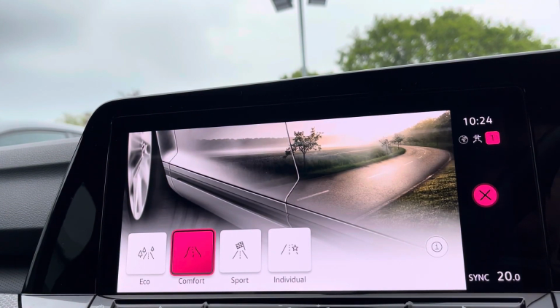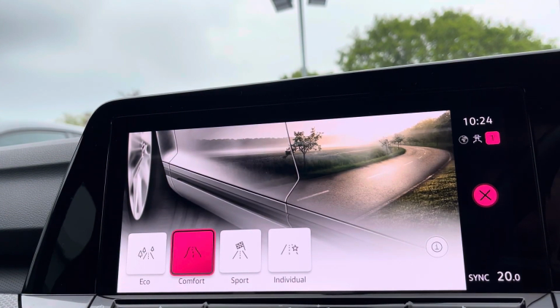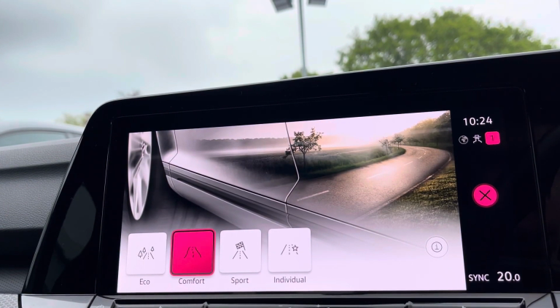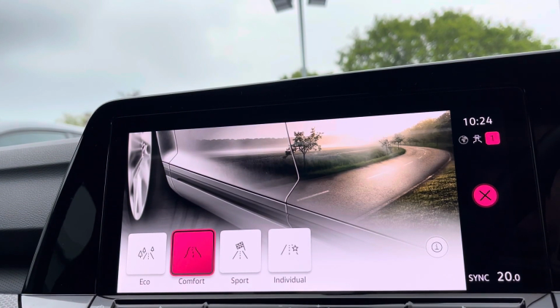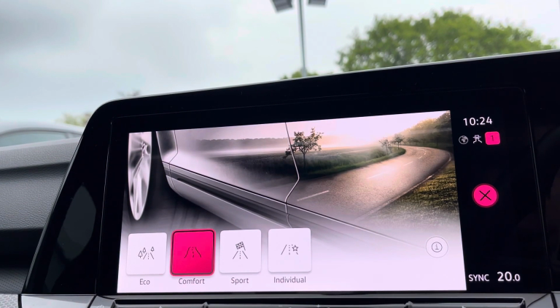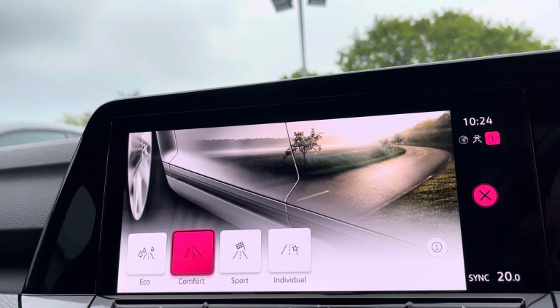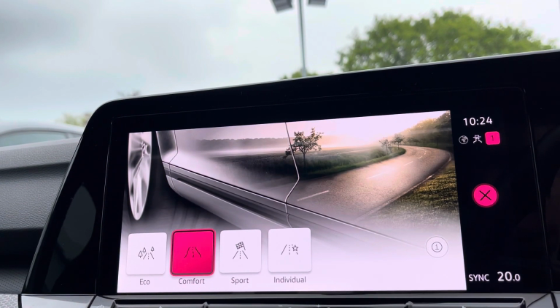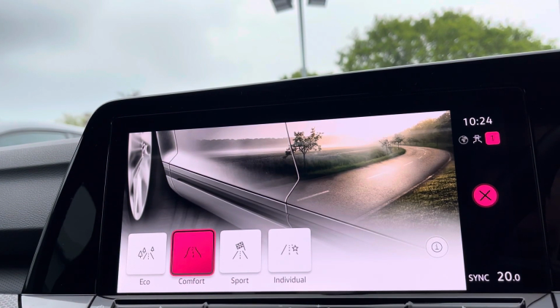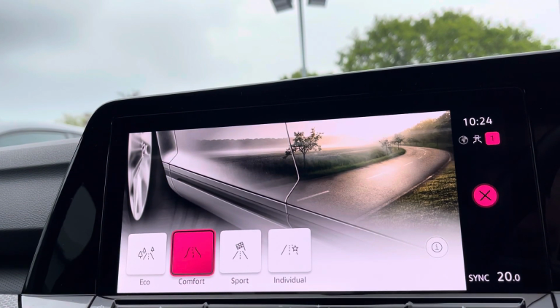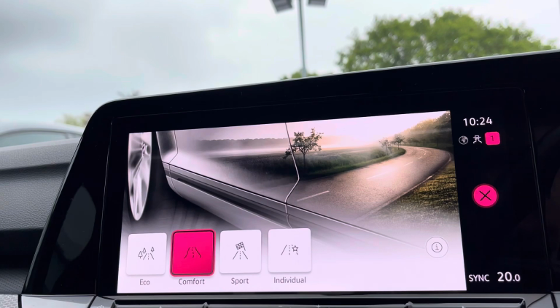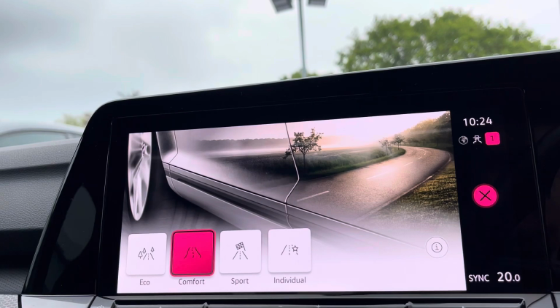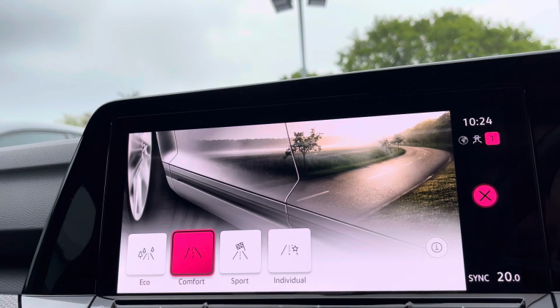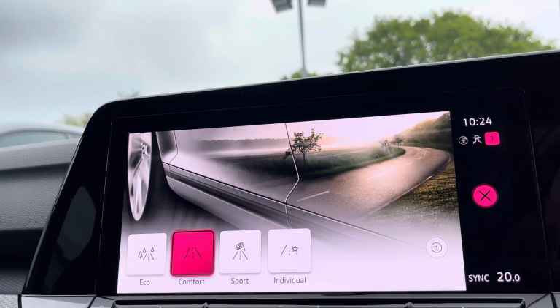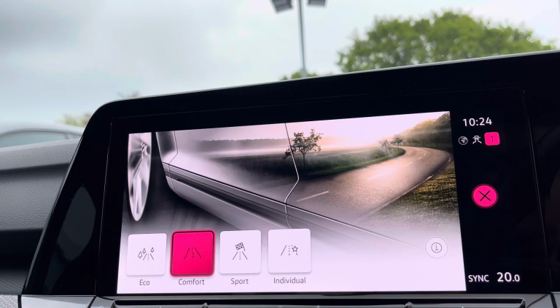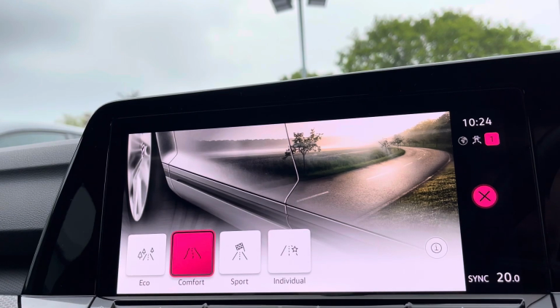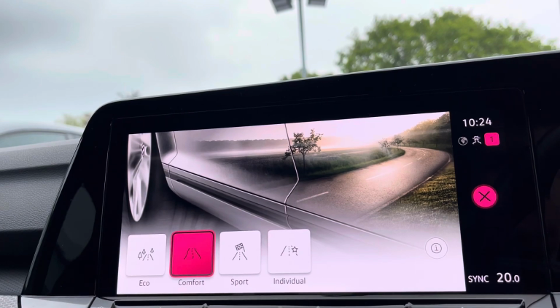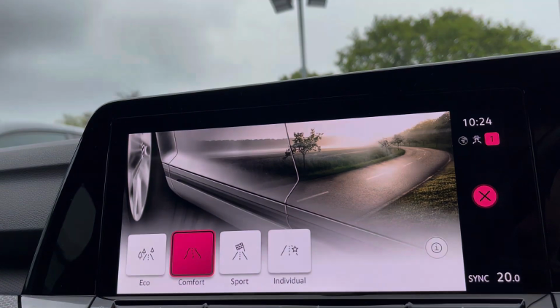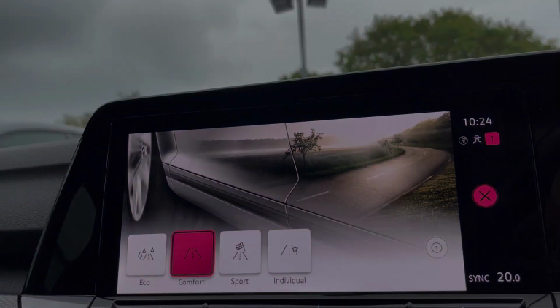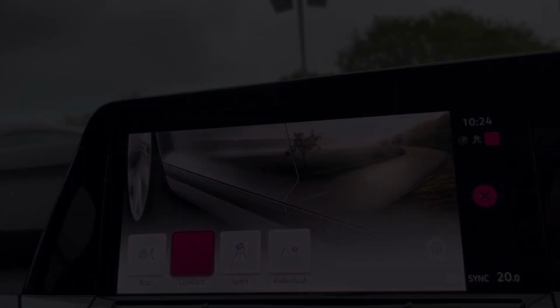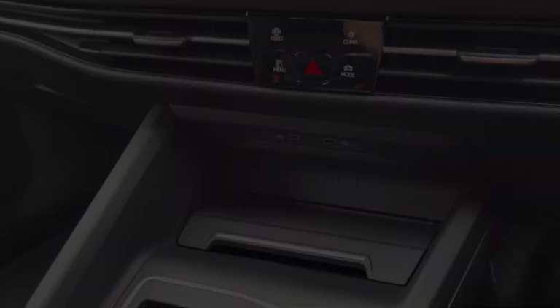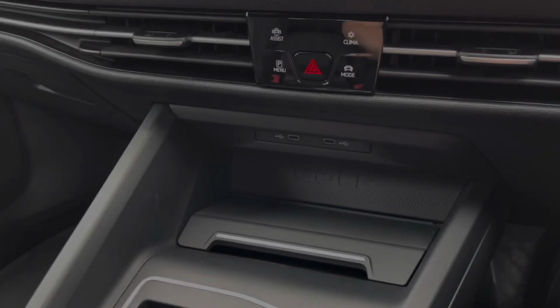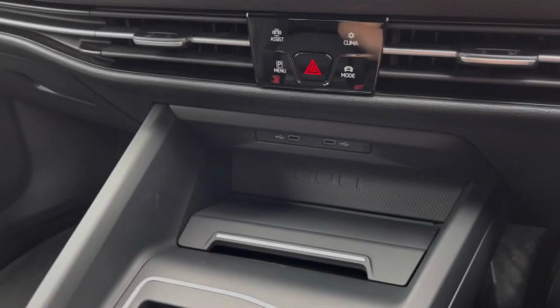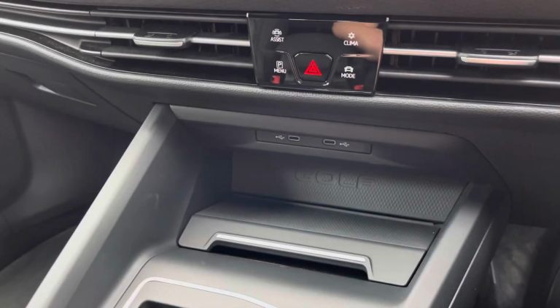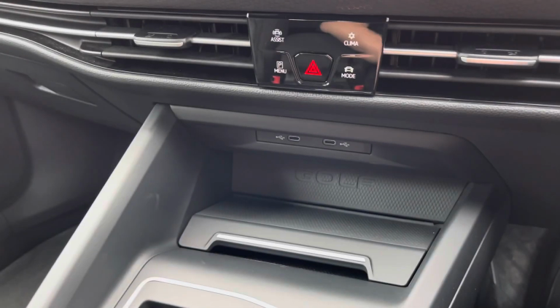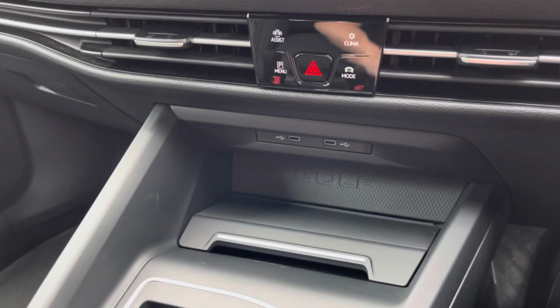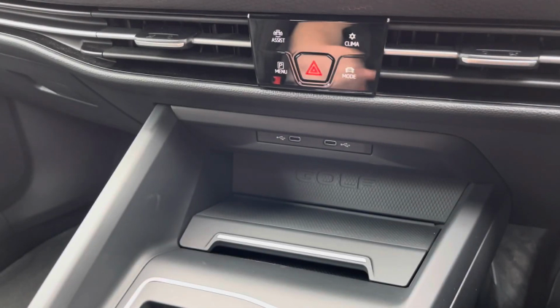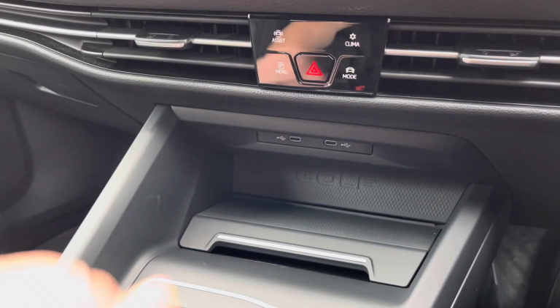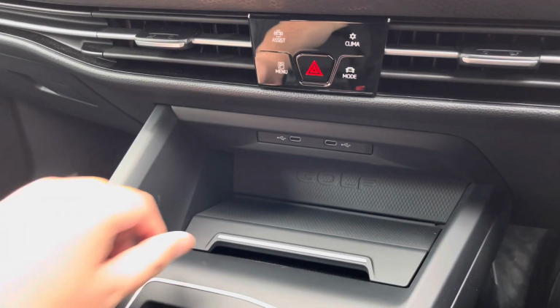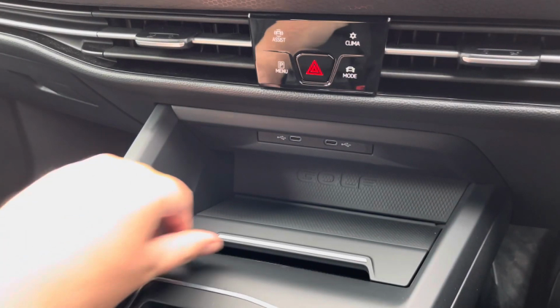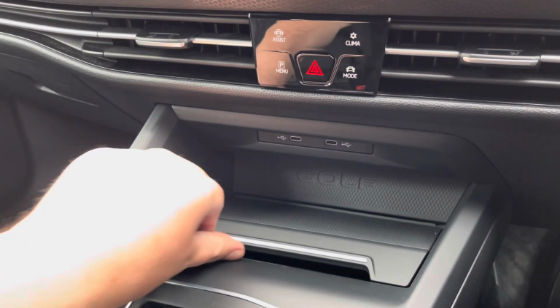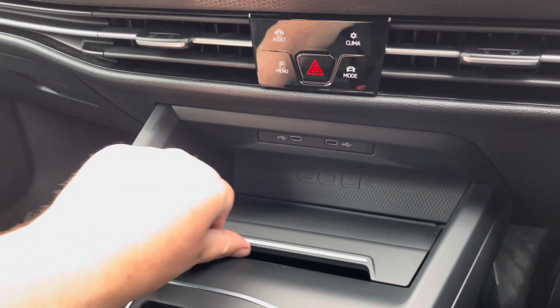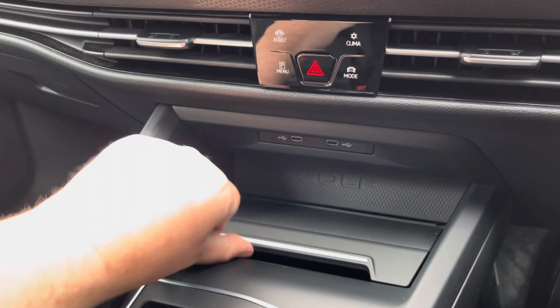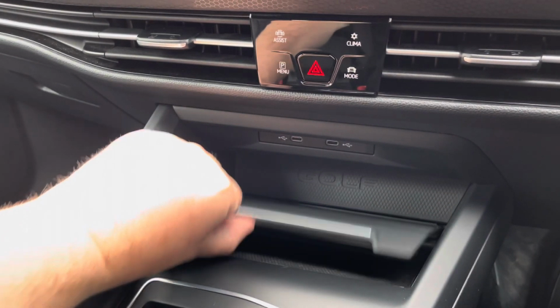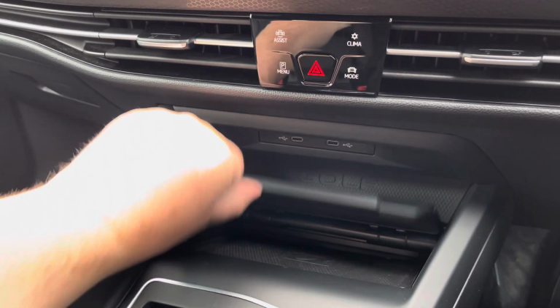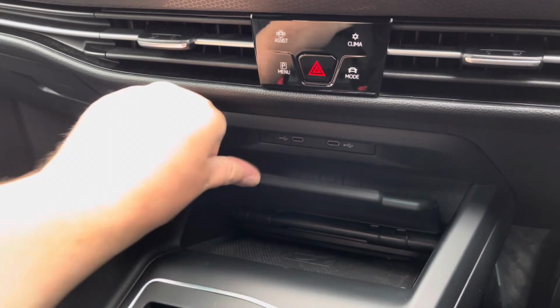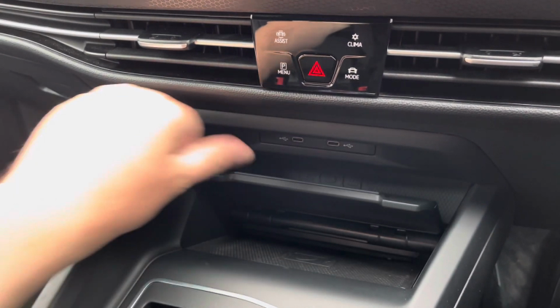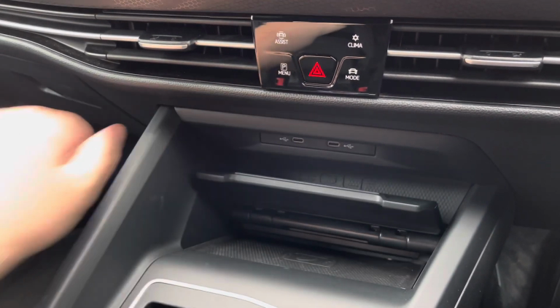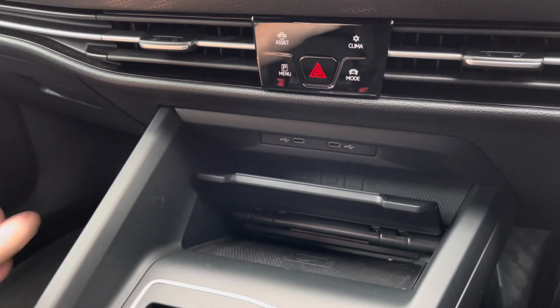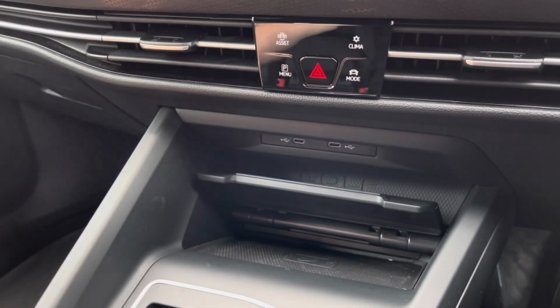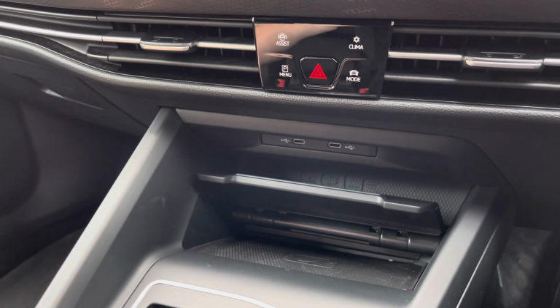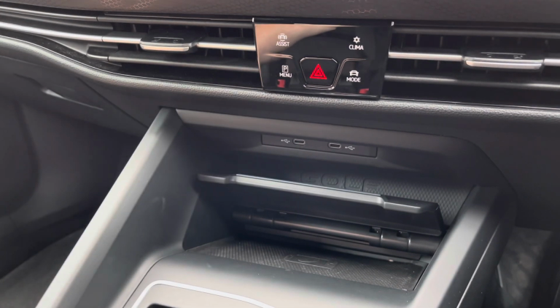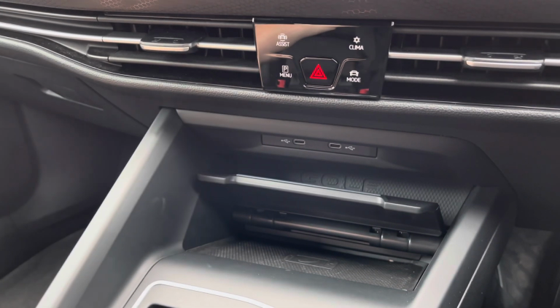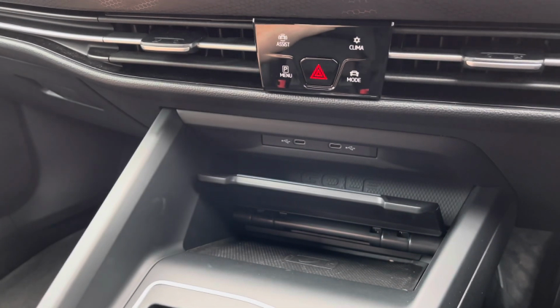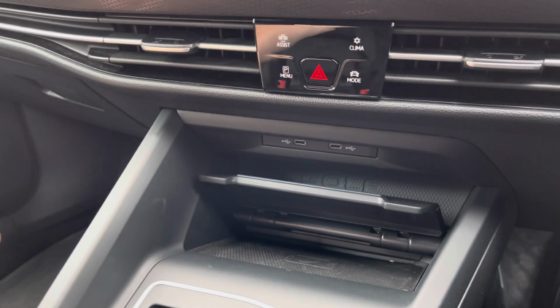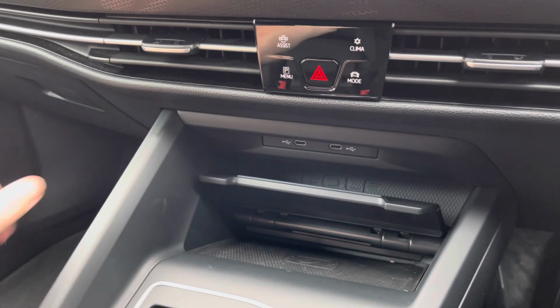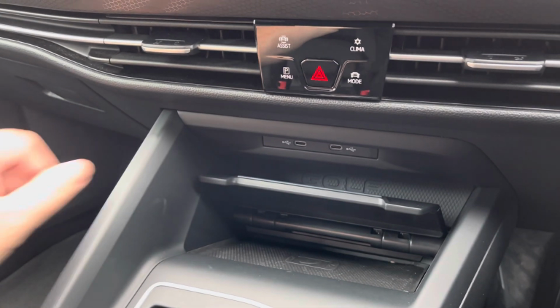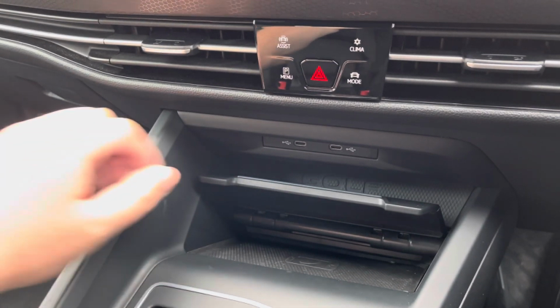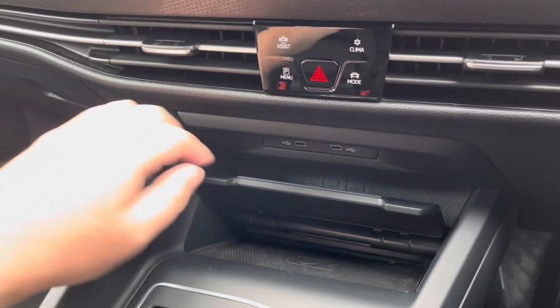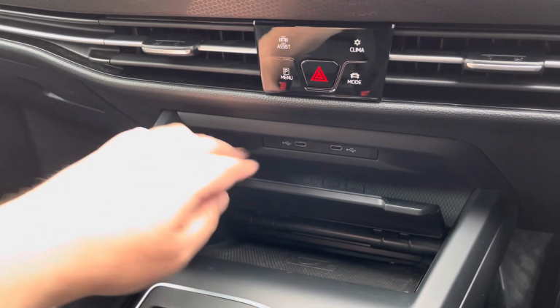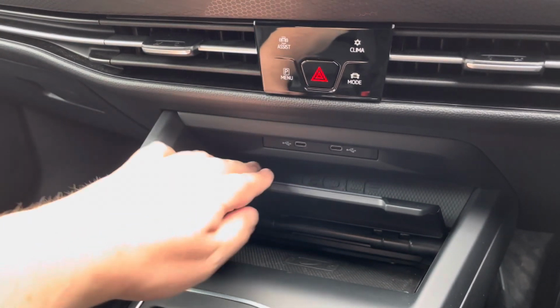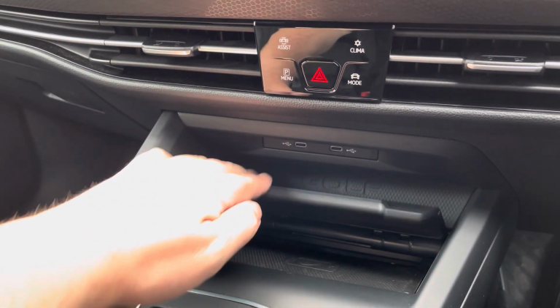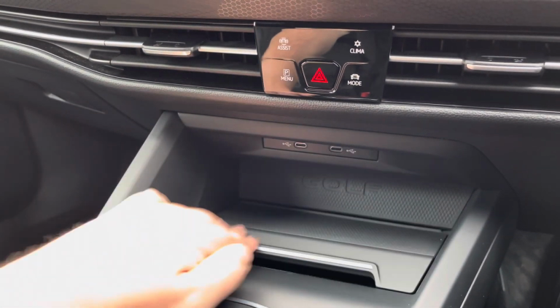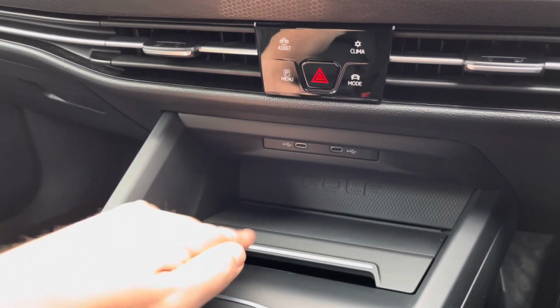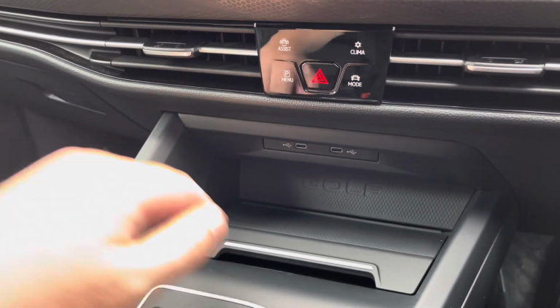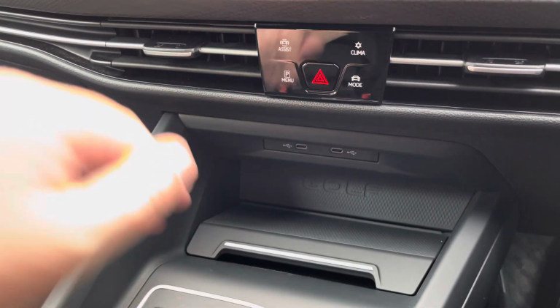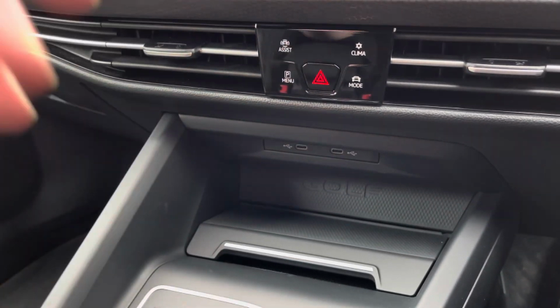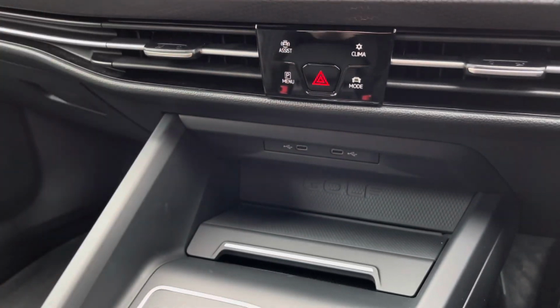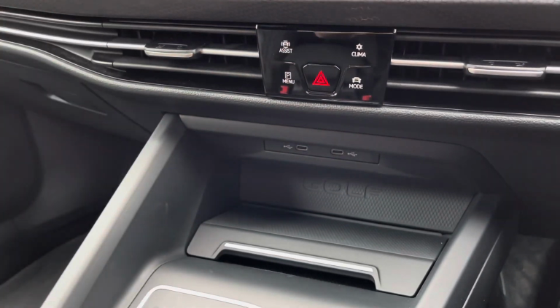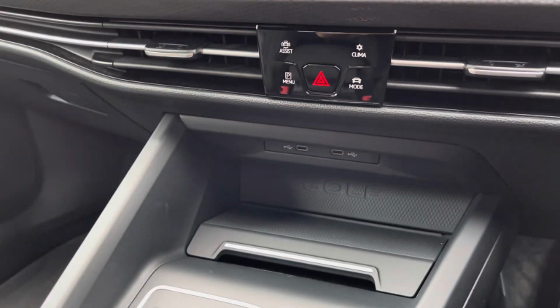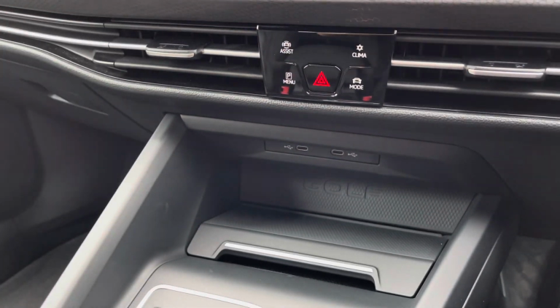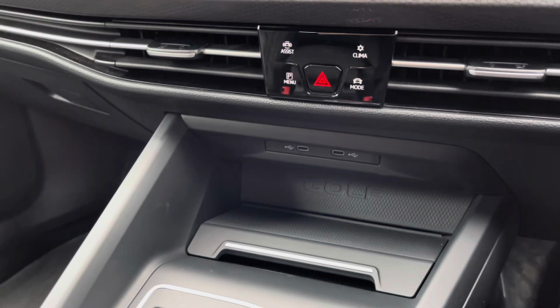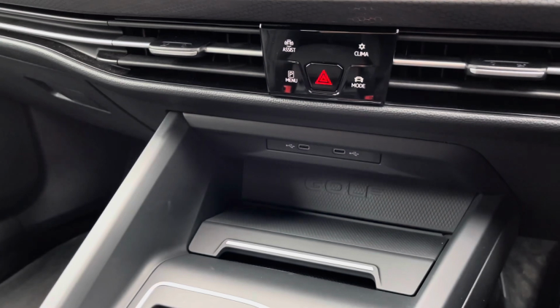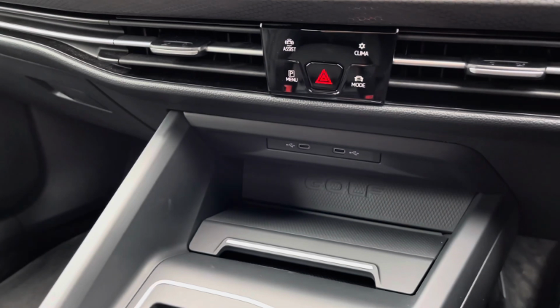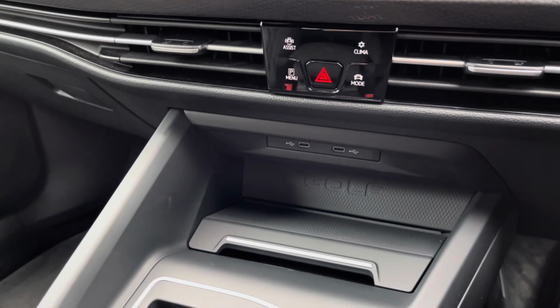Moving further down the cabin, you've got a couple of USB ports as well as wireless phone charging, so you can charge multiple devices on the move.